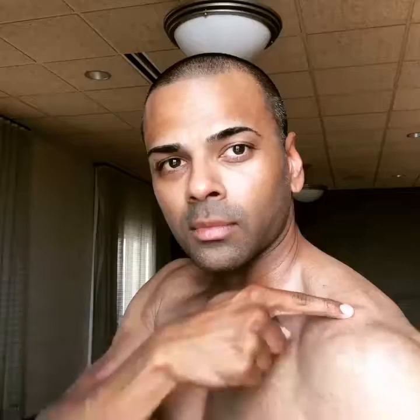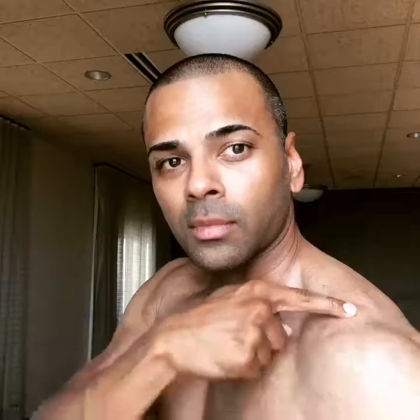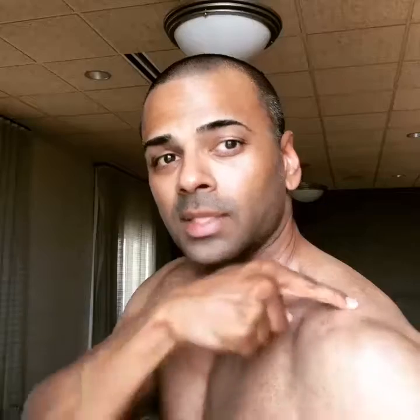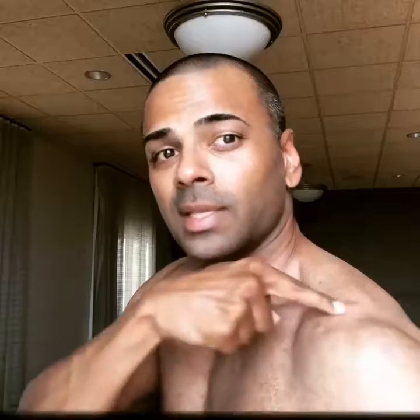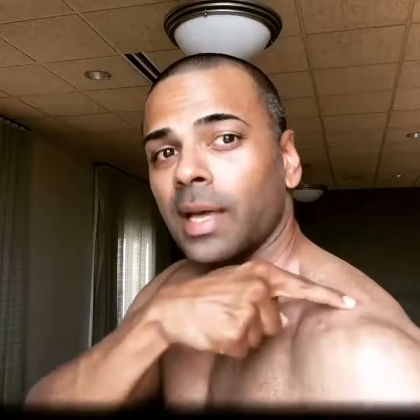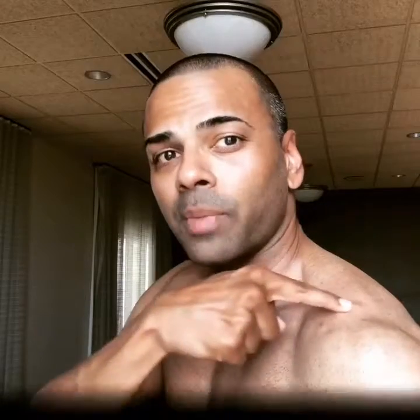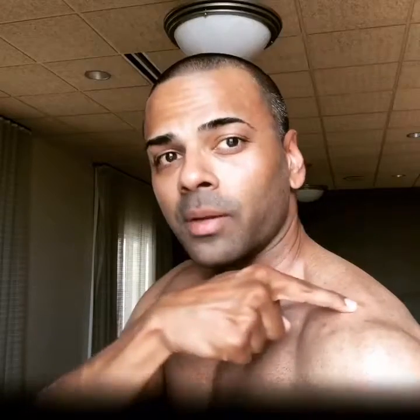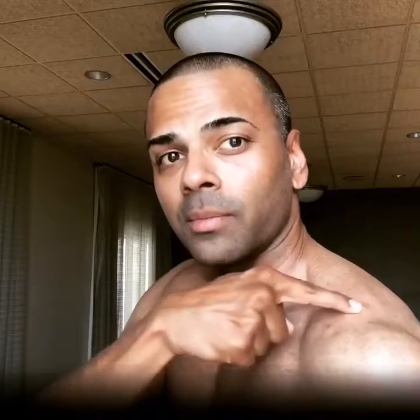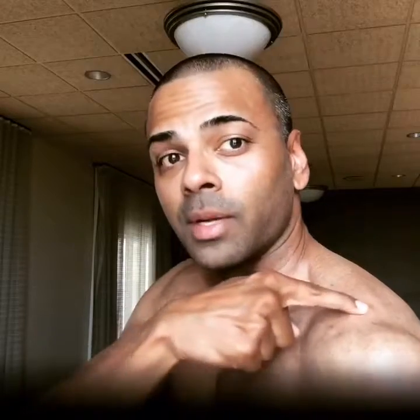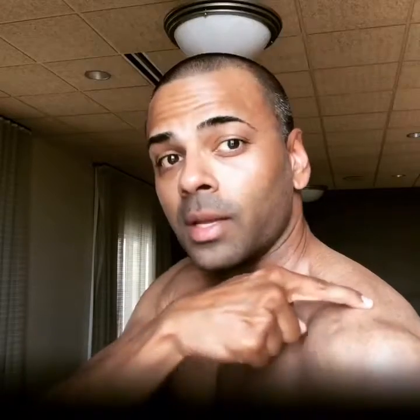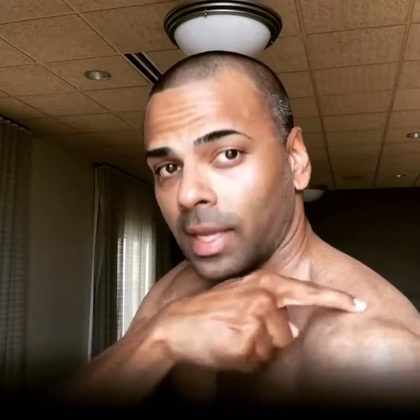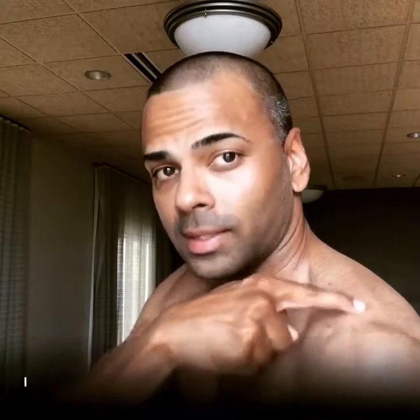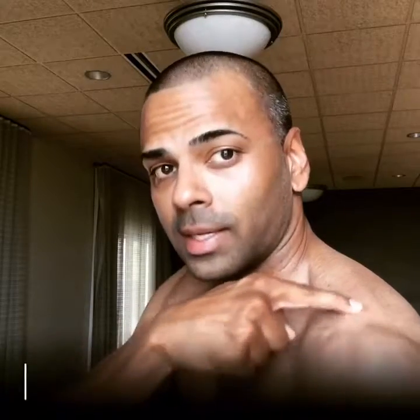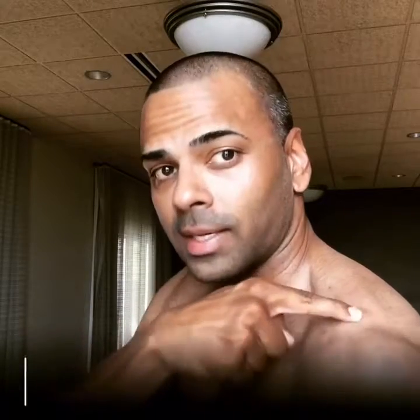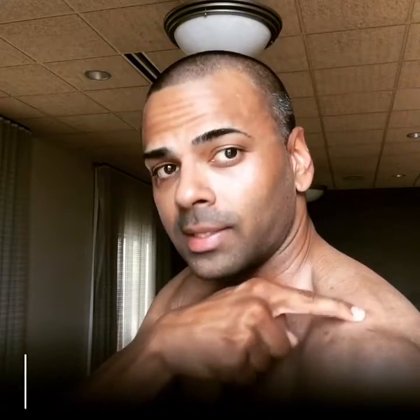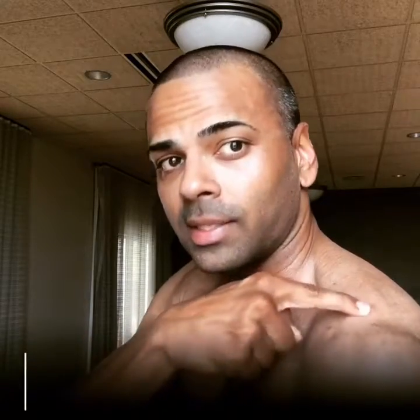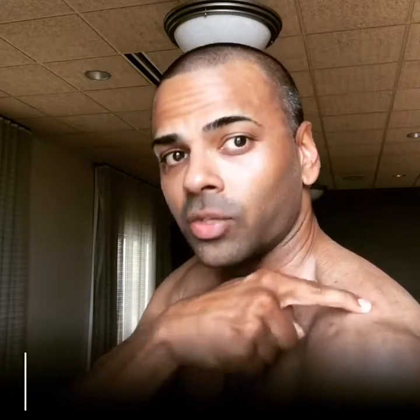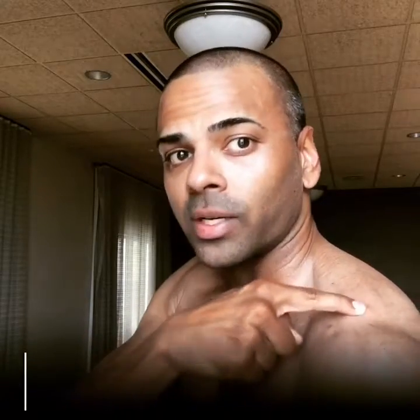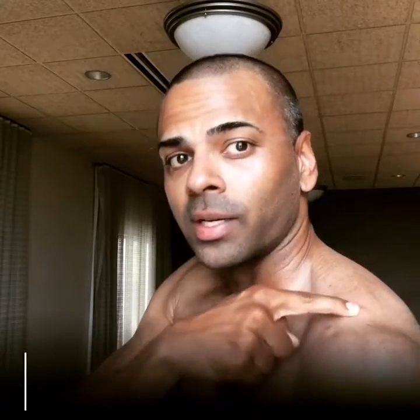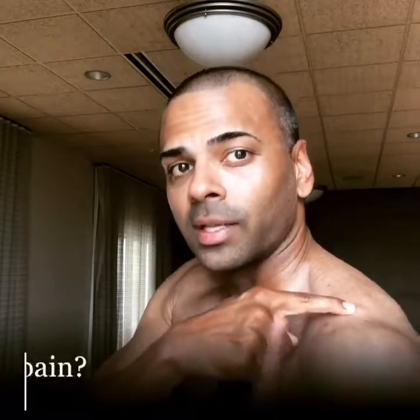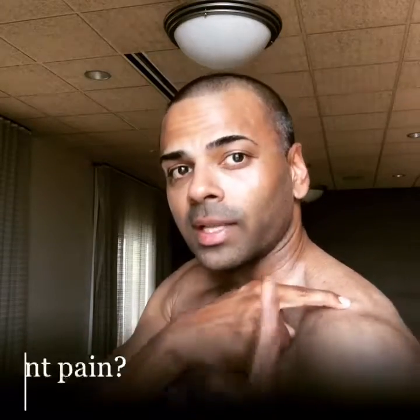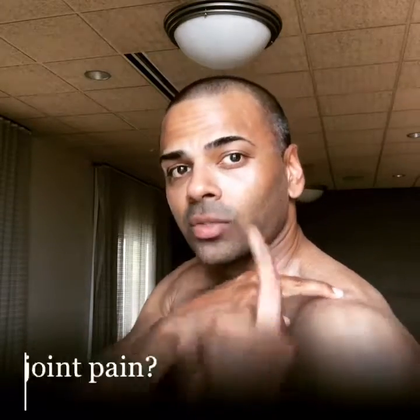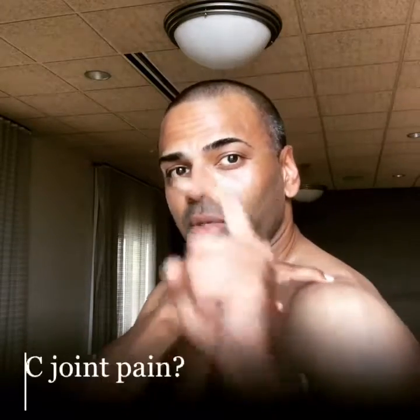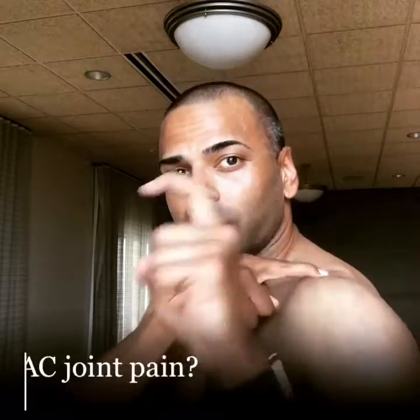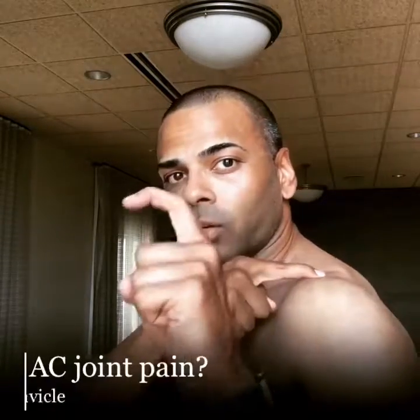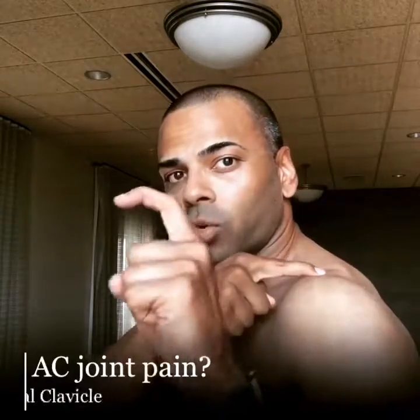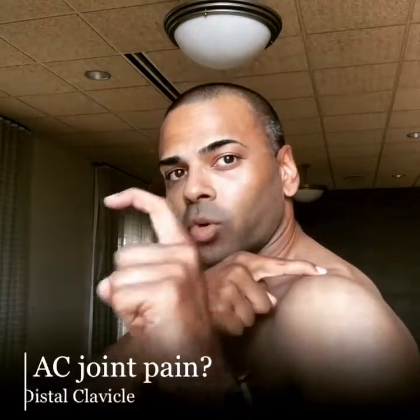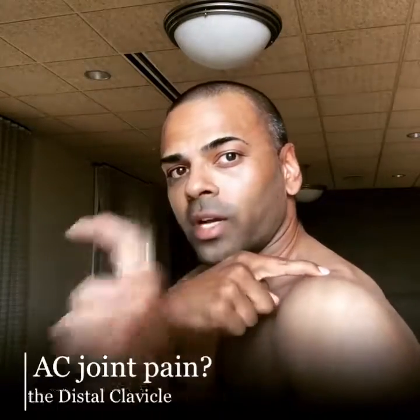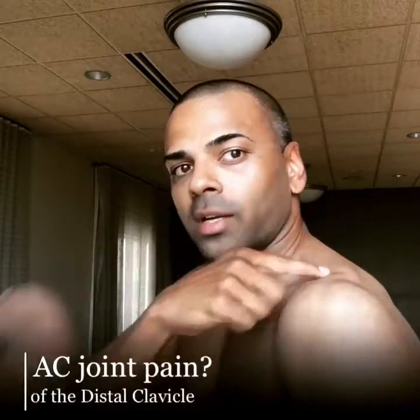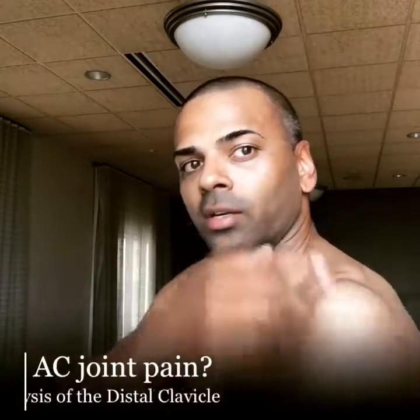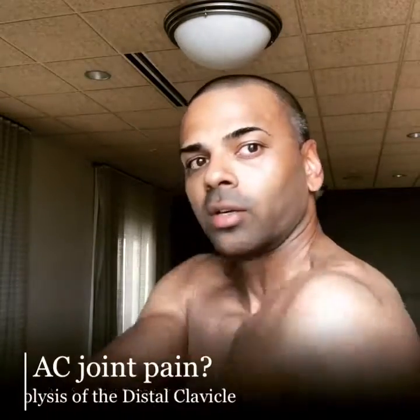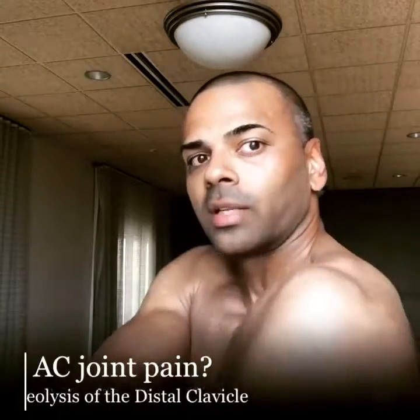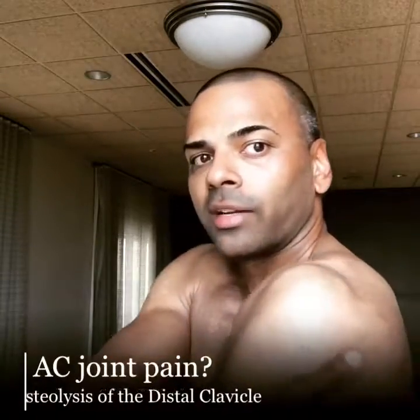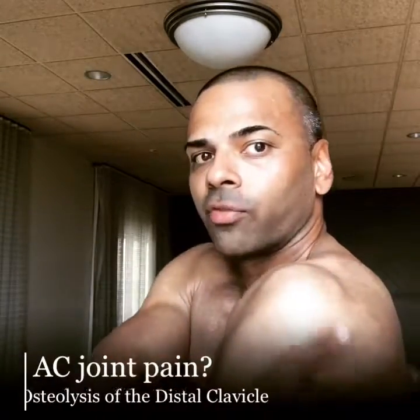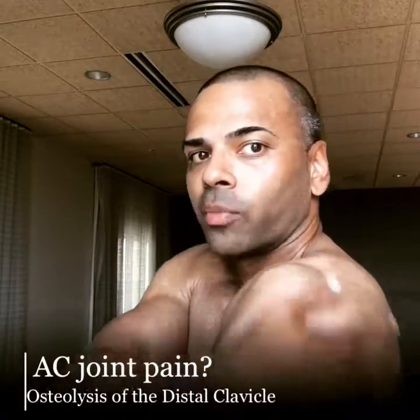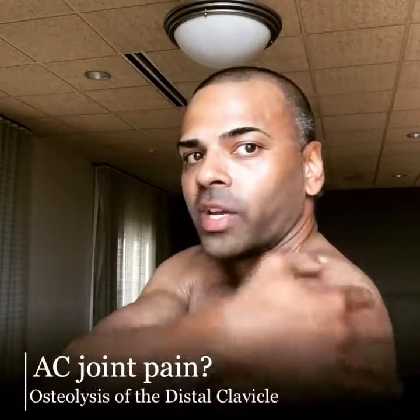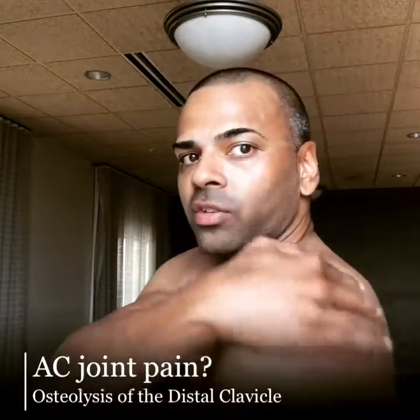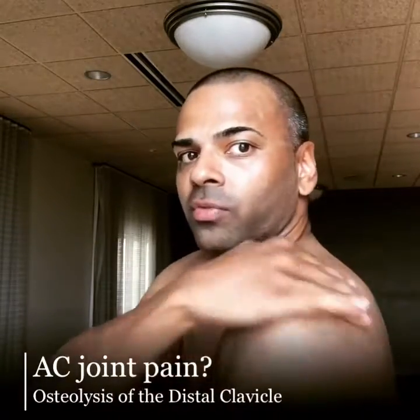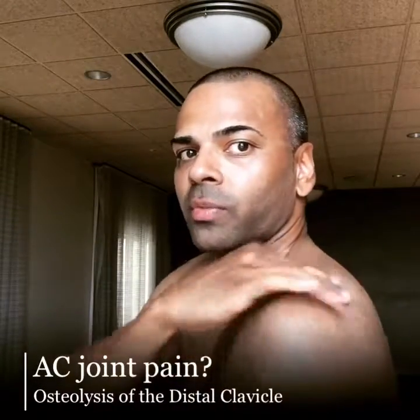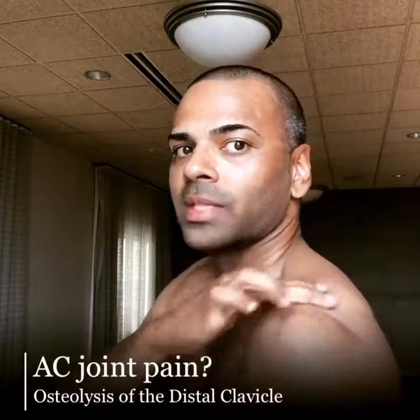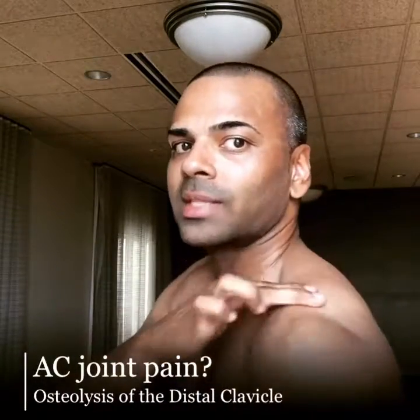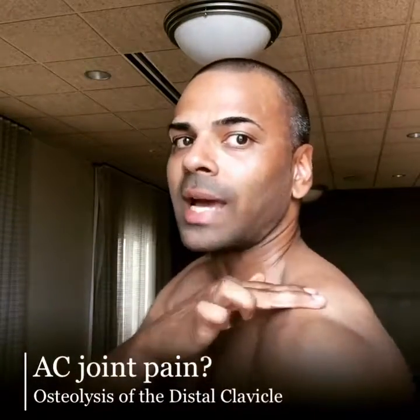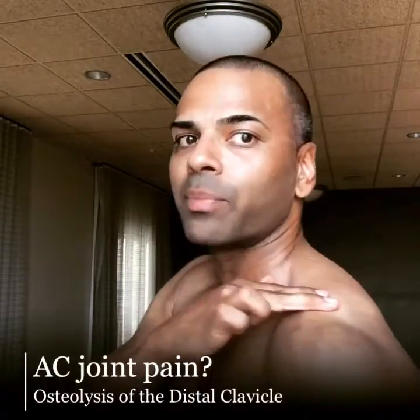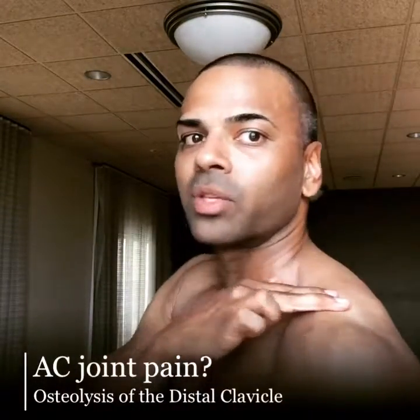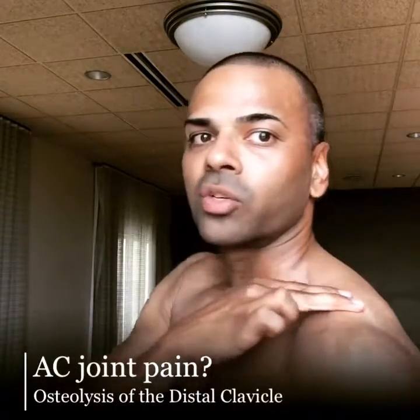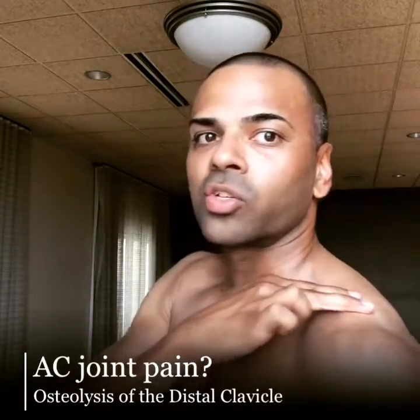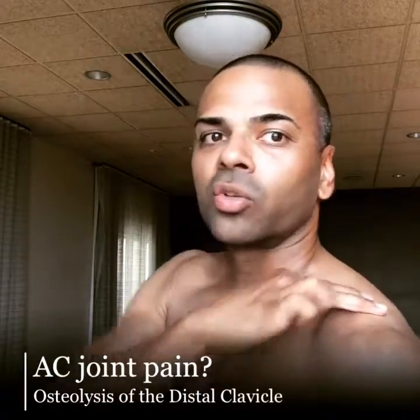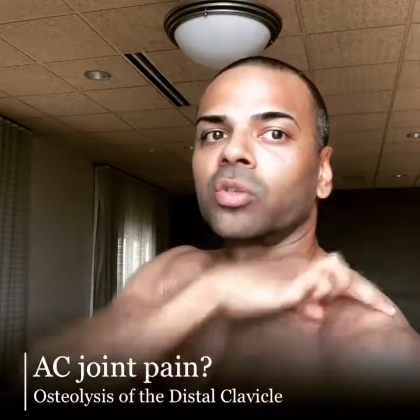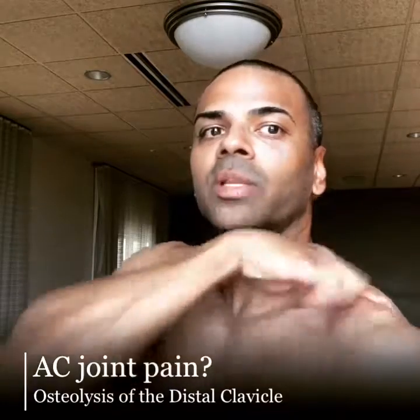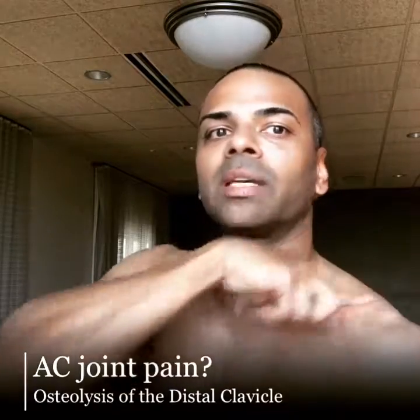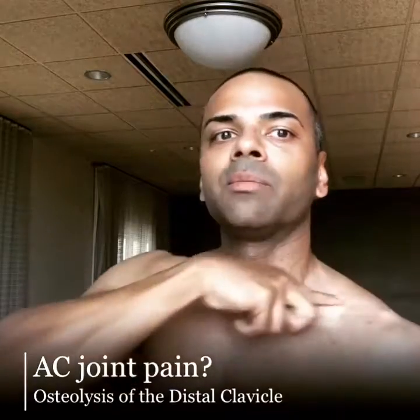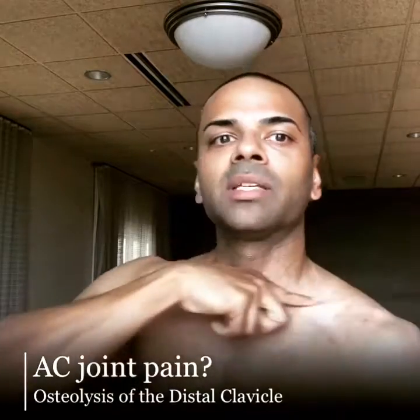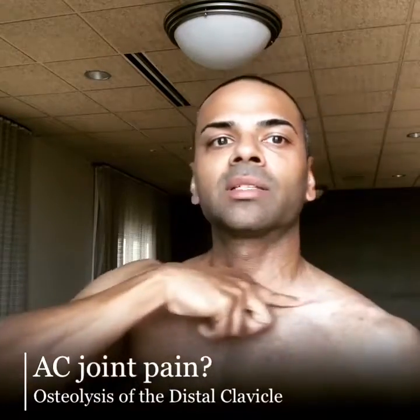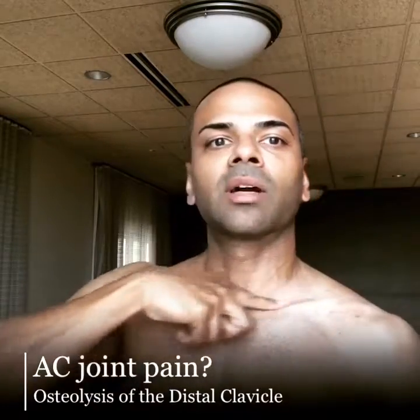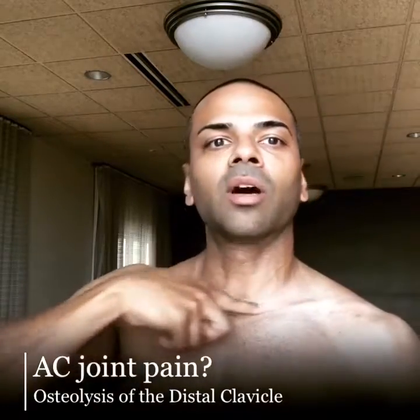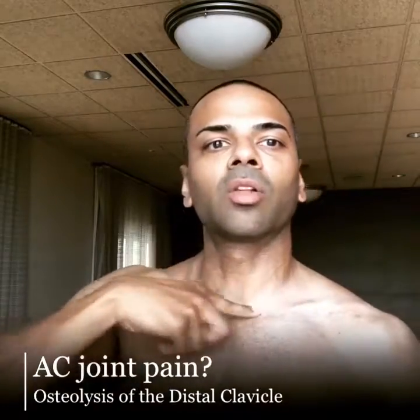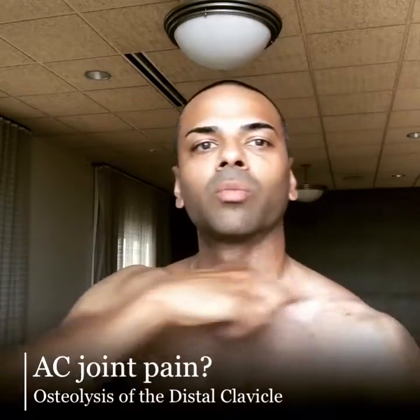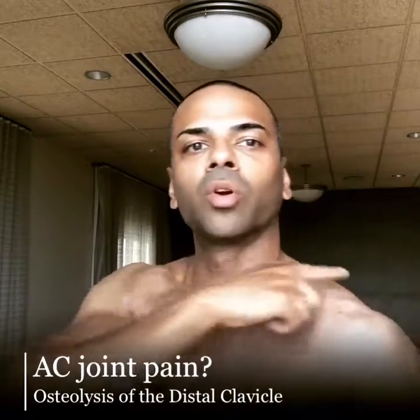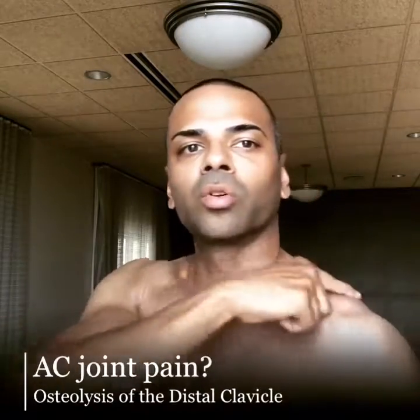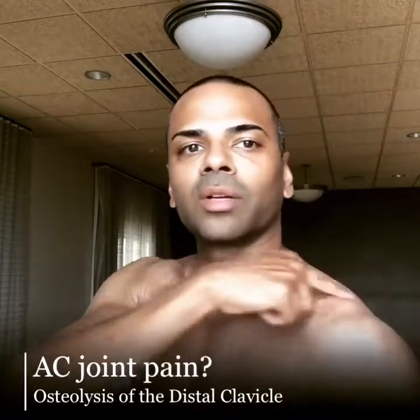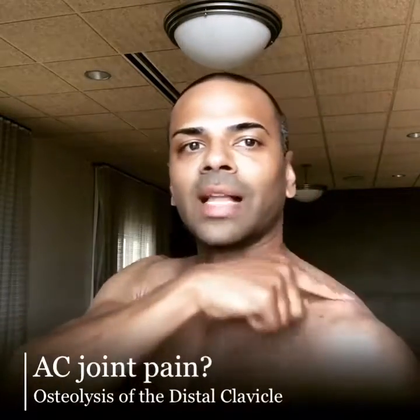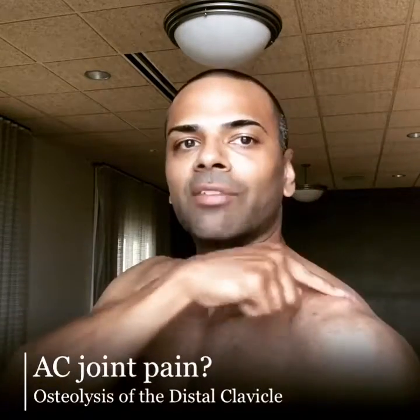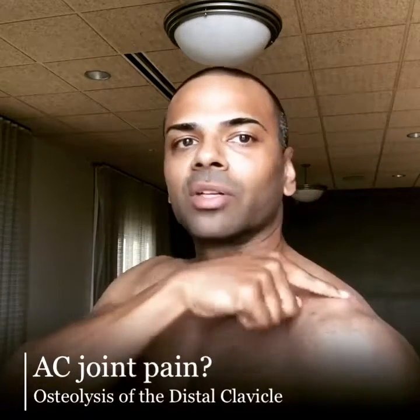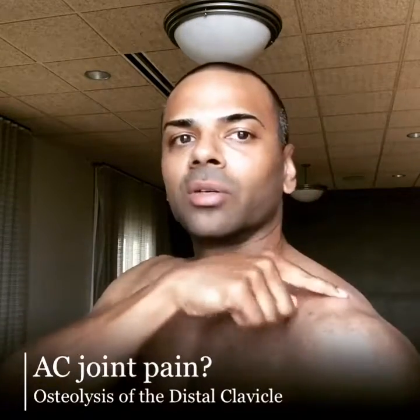See that bump? That's the AC joint. That's where the acromion, a hook-like formation from the scapula or shoulder blade, meets the collarbone or clavicle.